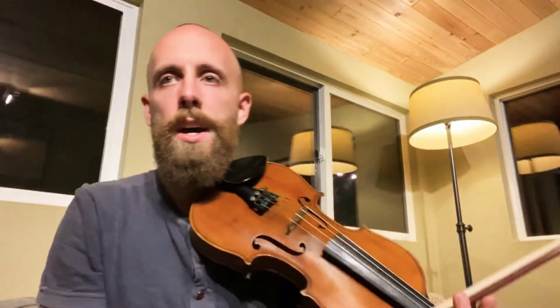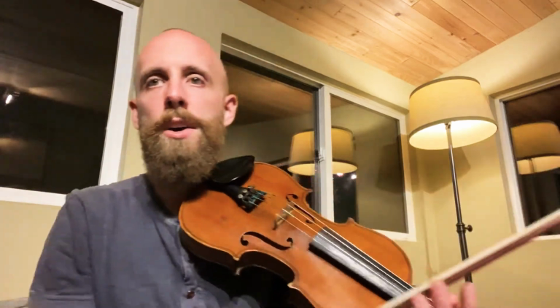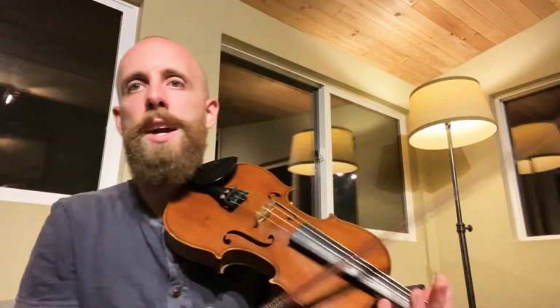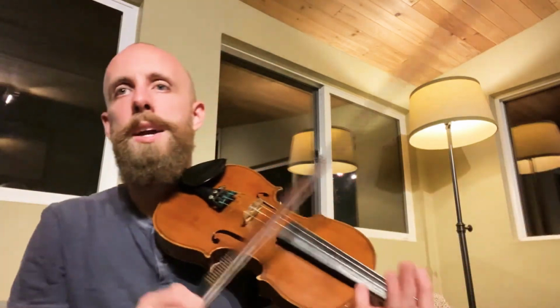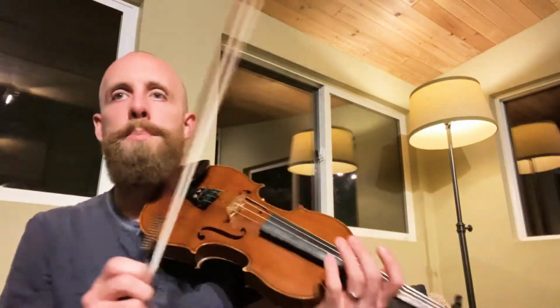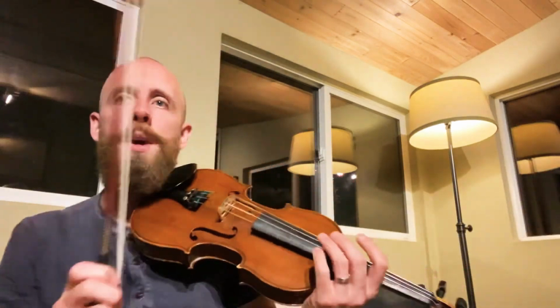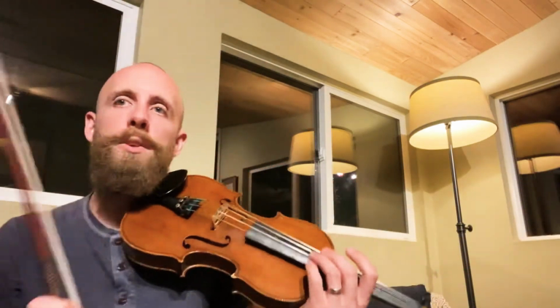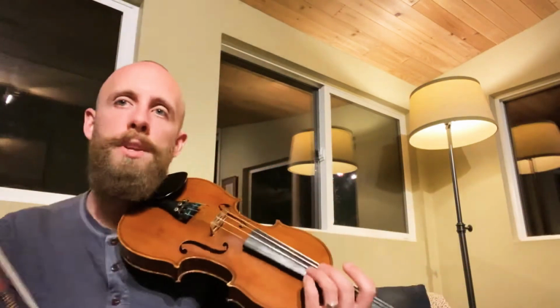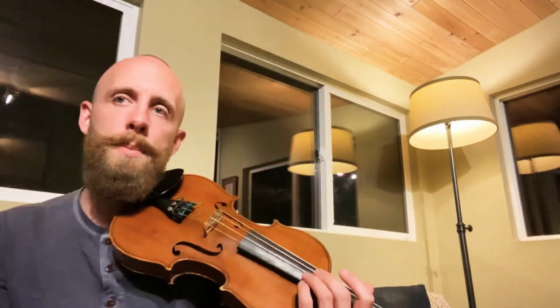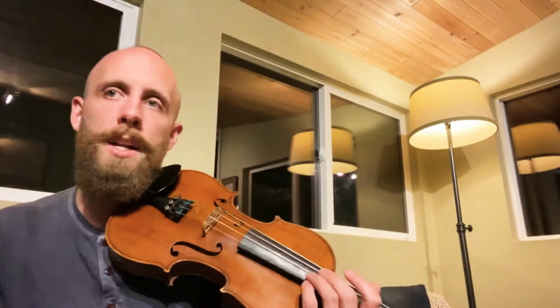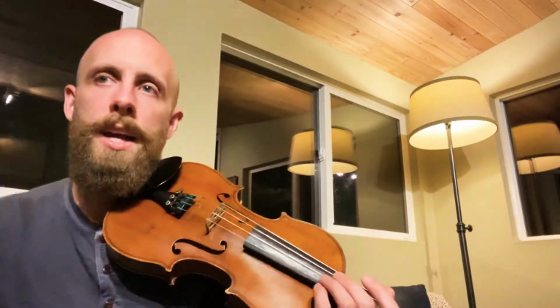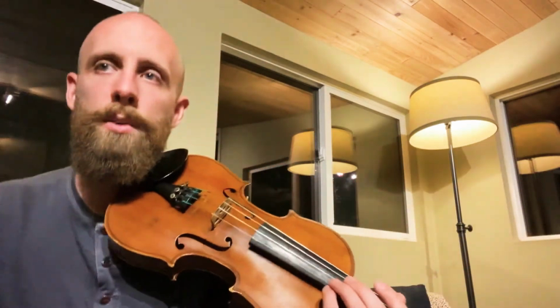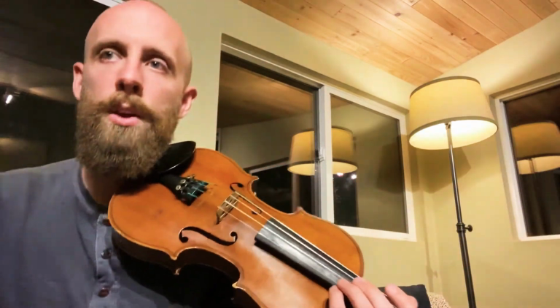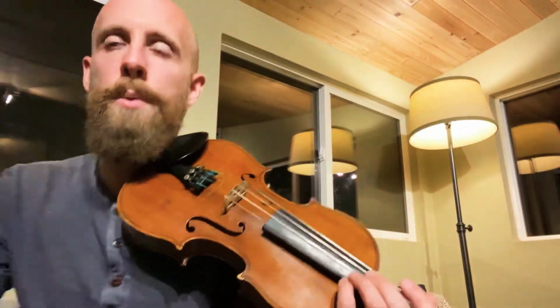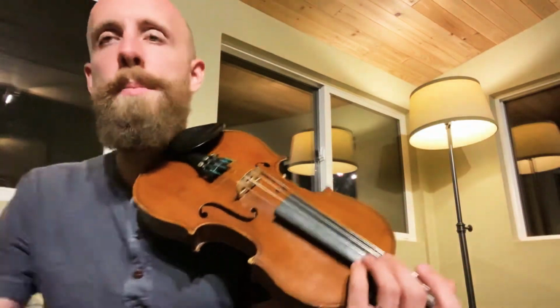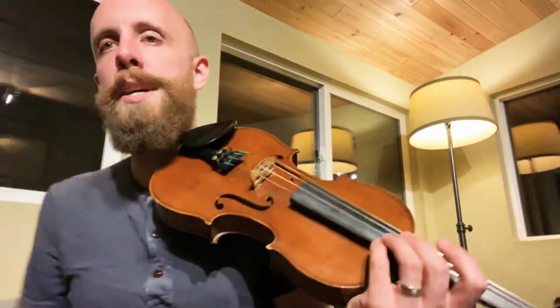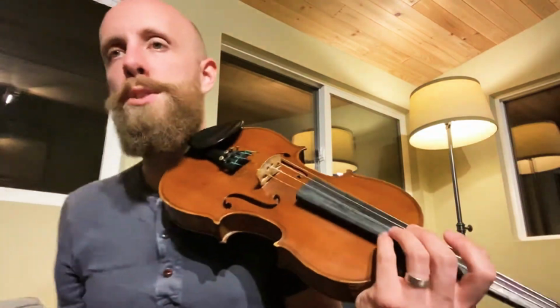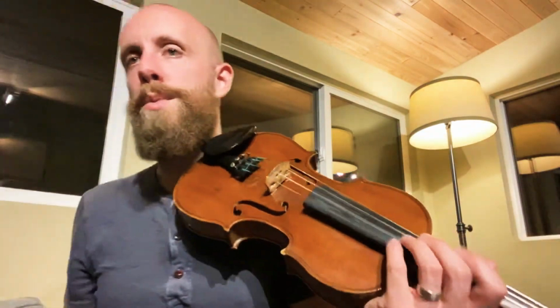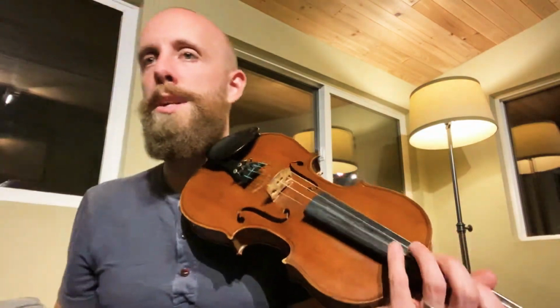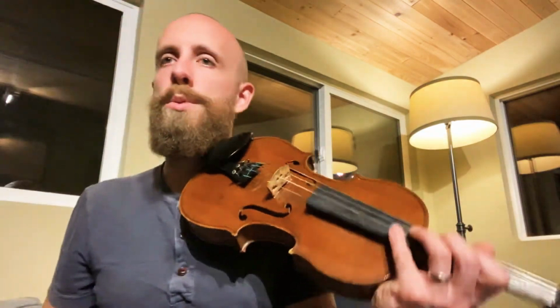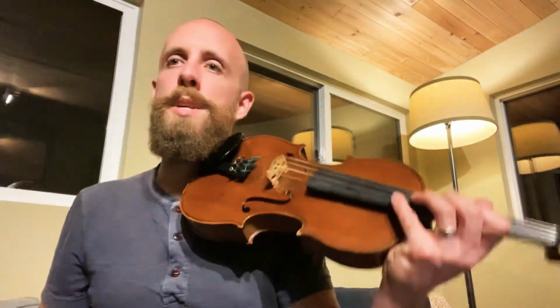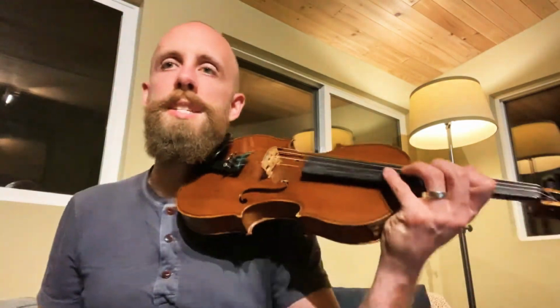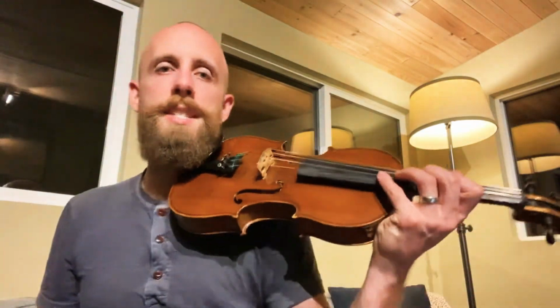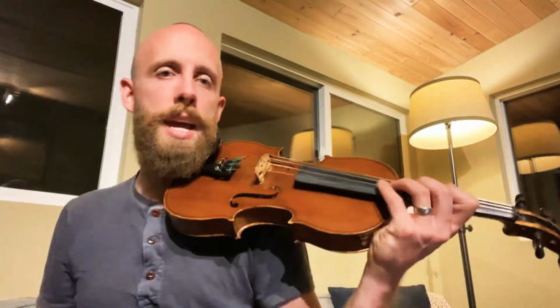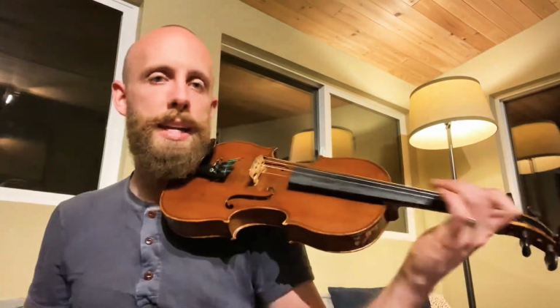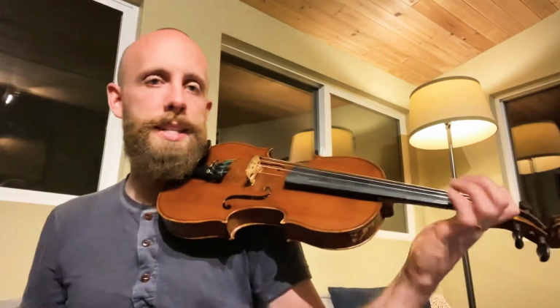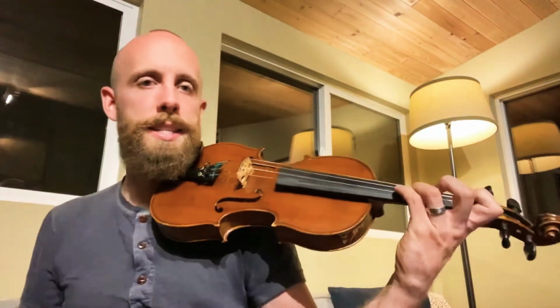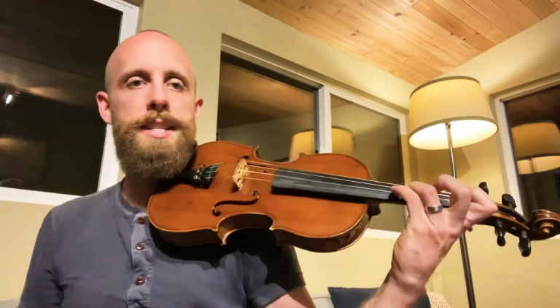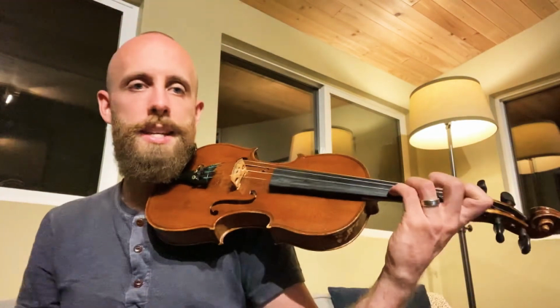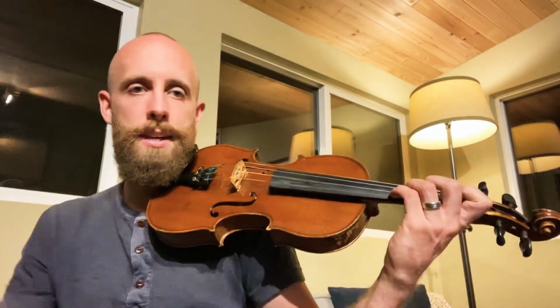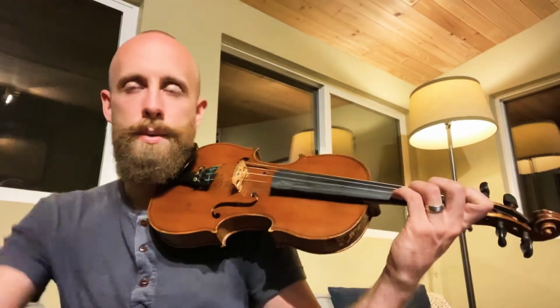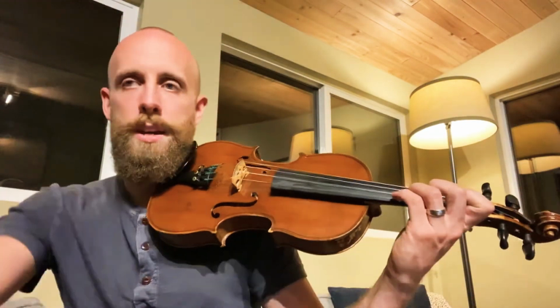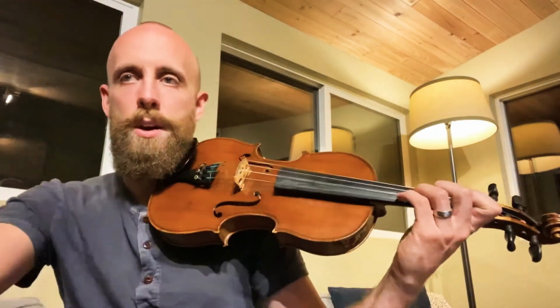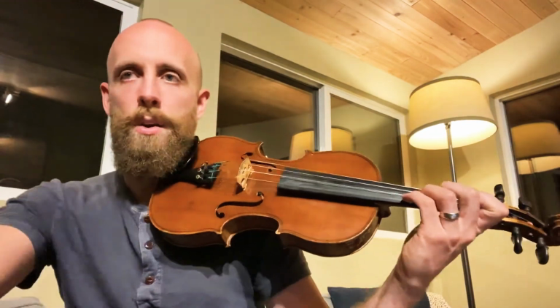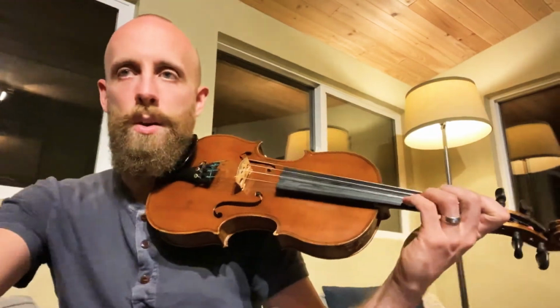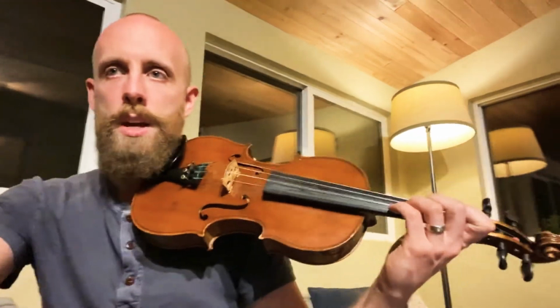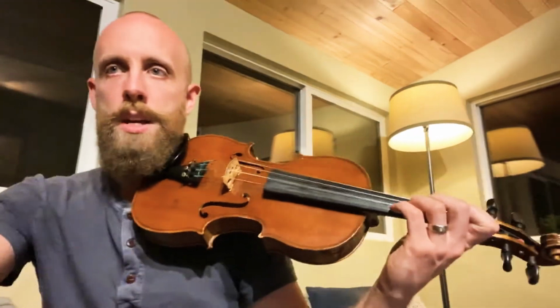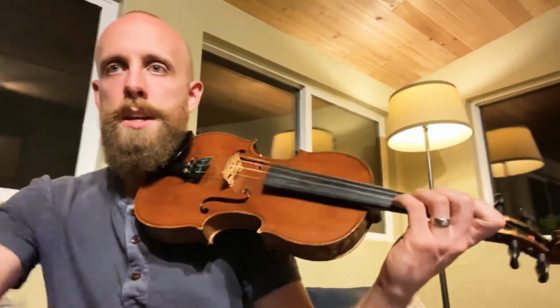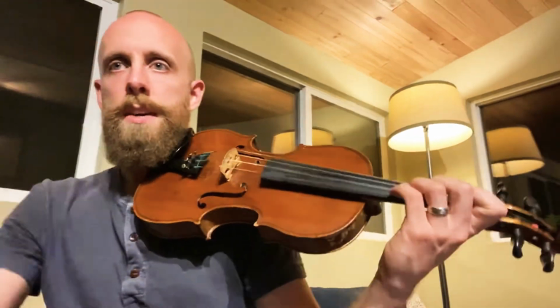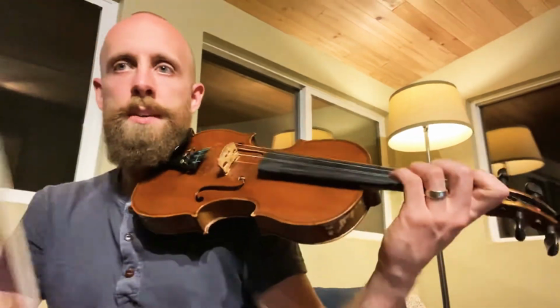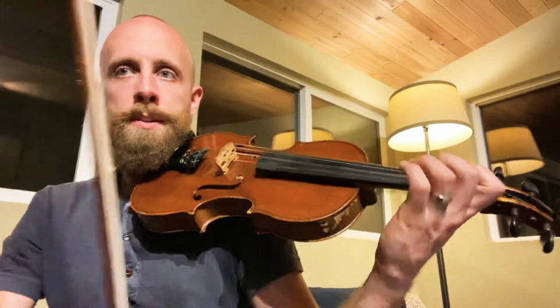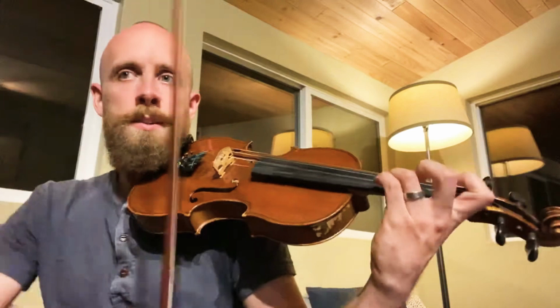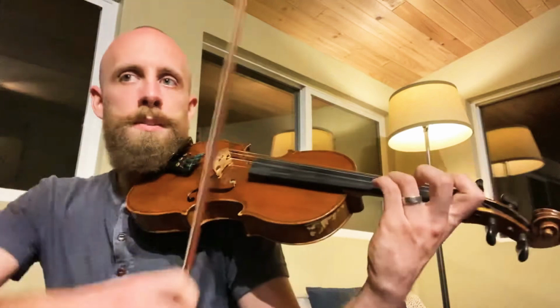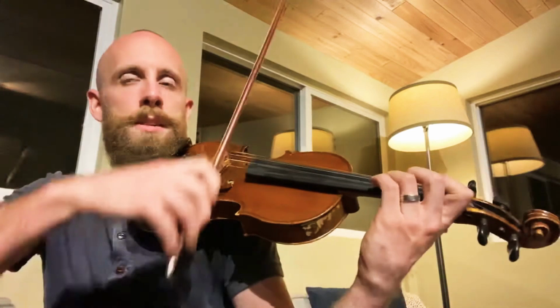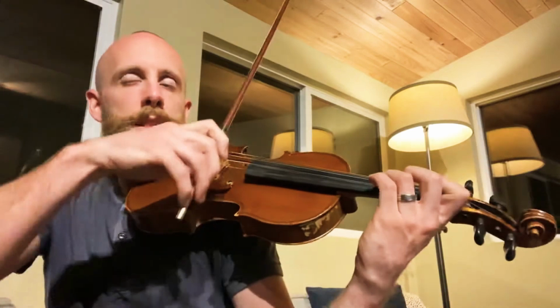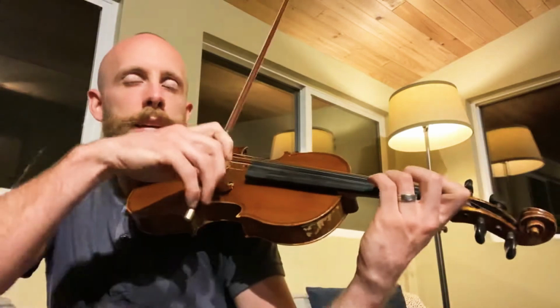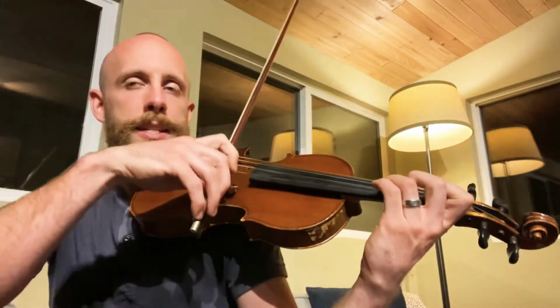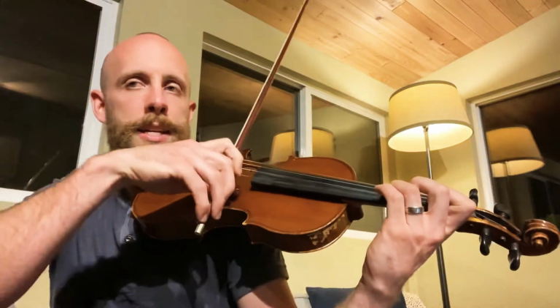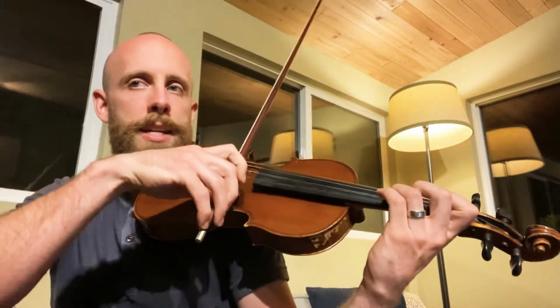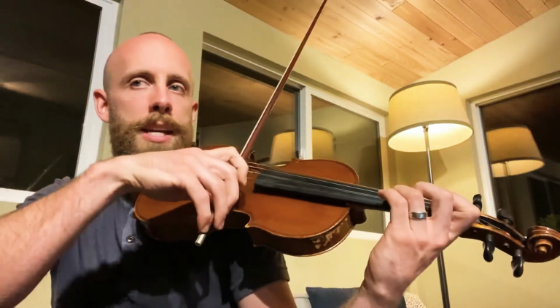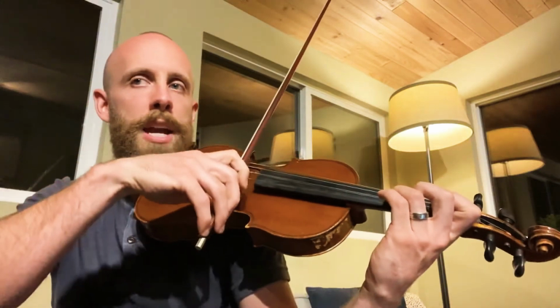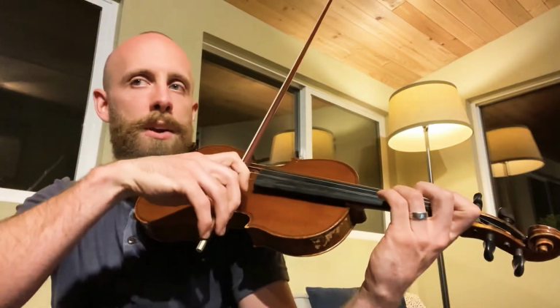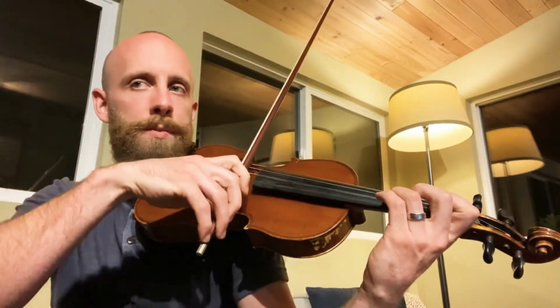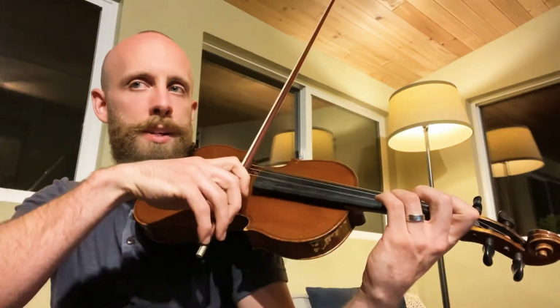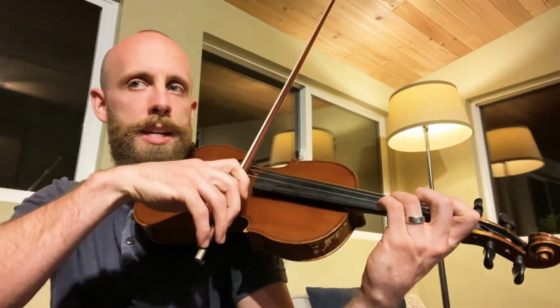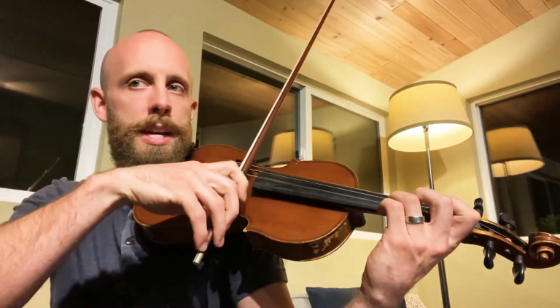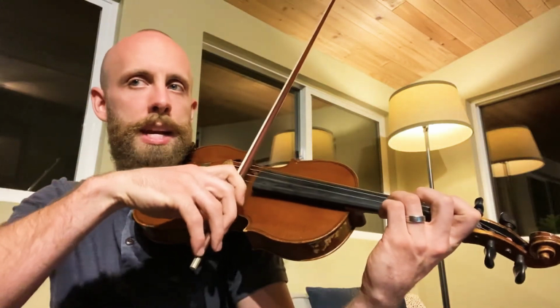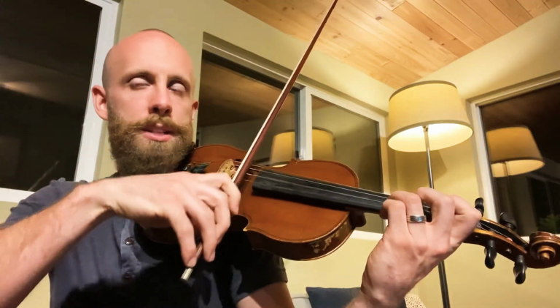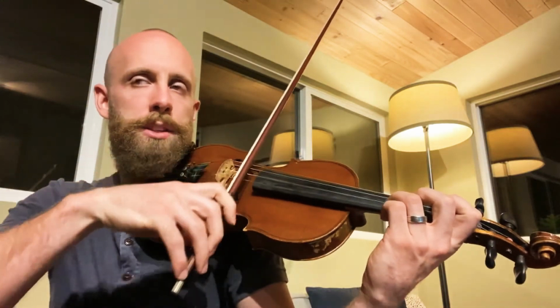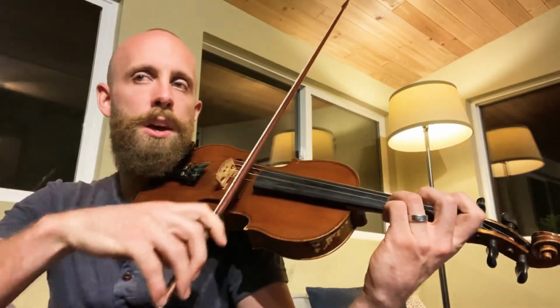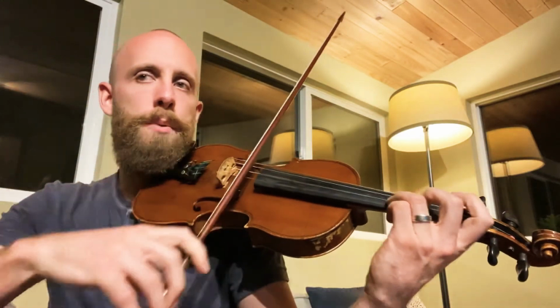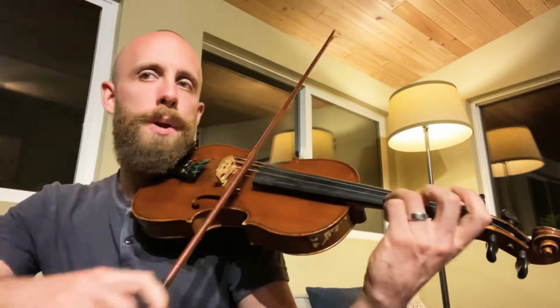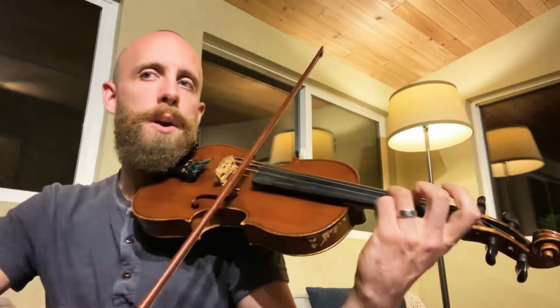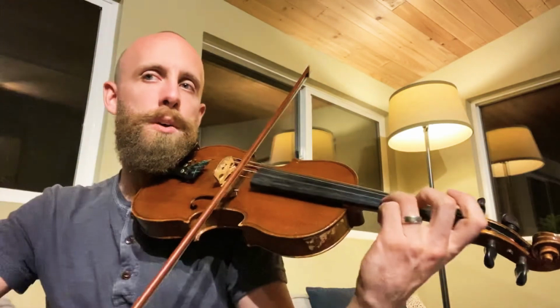Preludium and Allegro, measure 126. Here we go. Listen carefully, nice long bows.